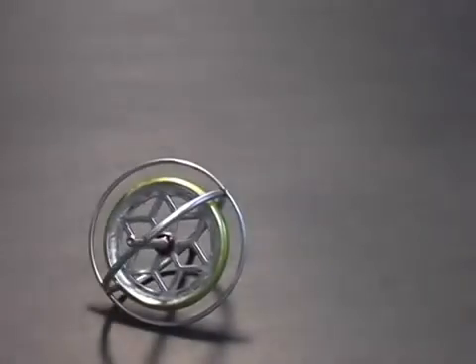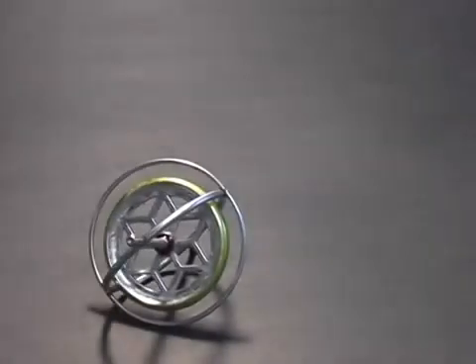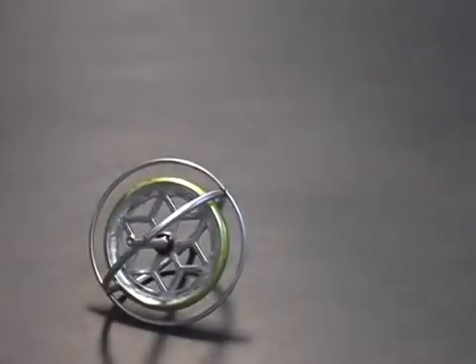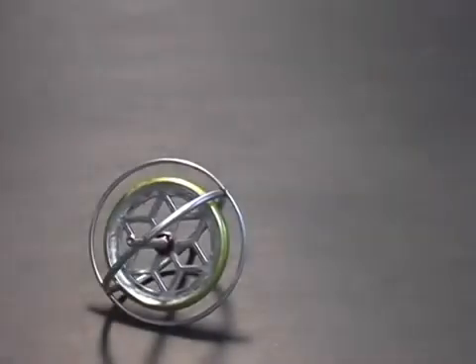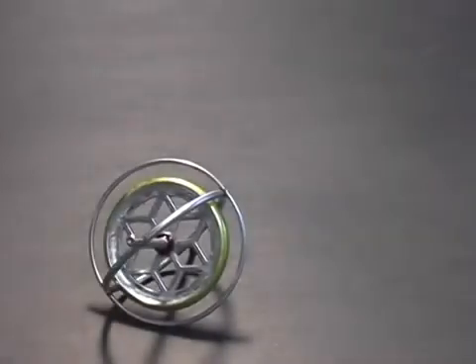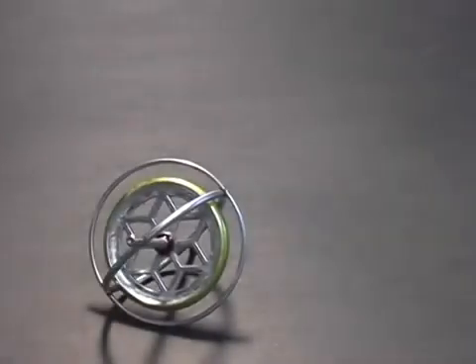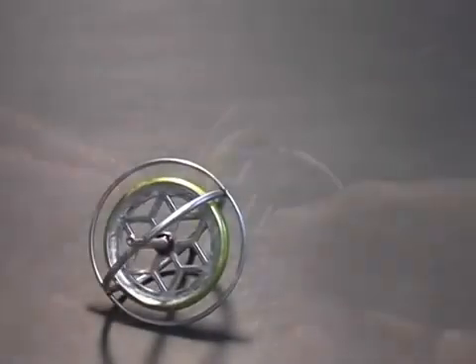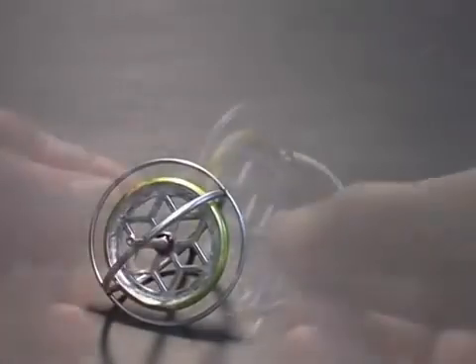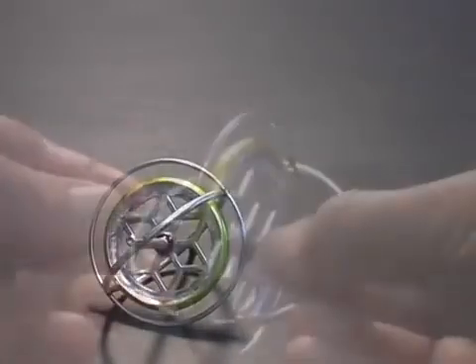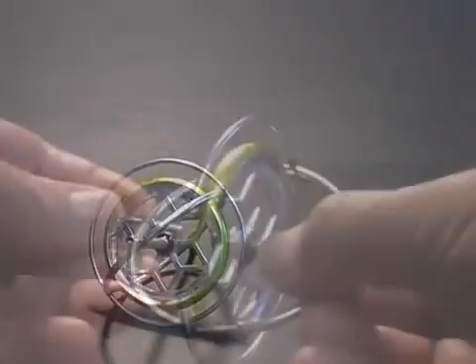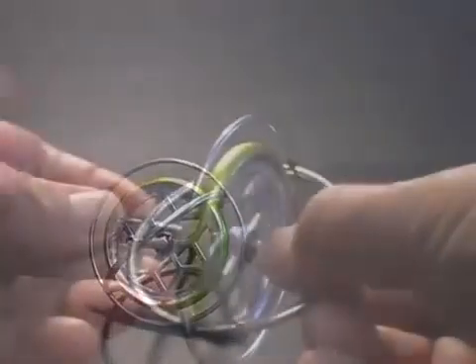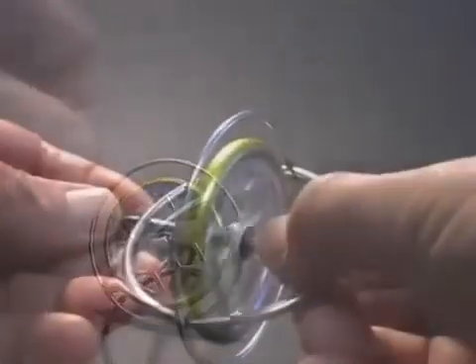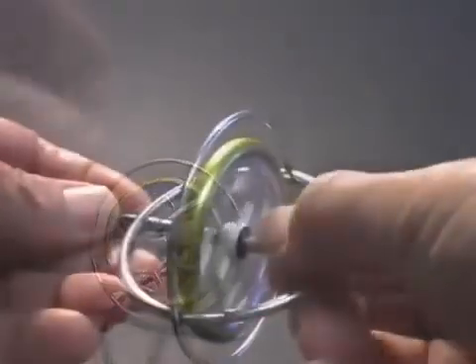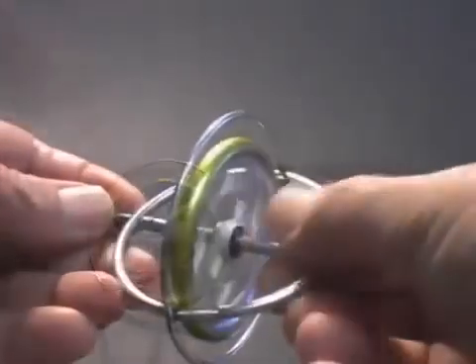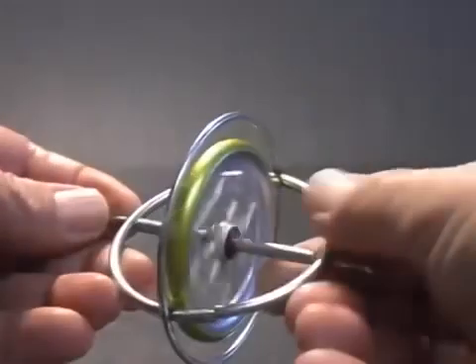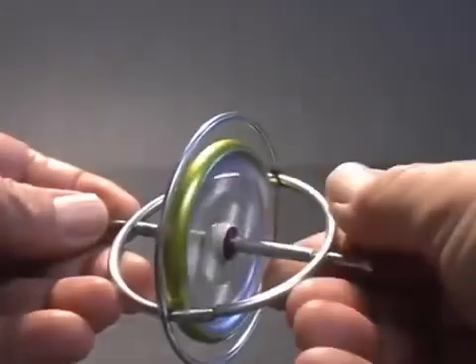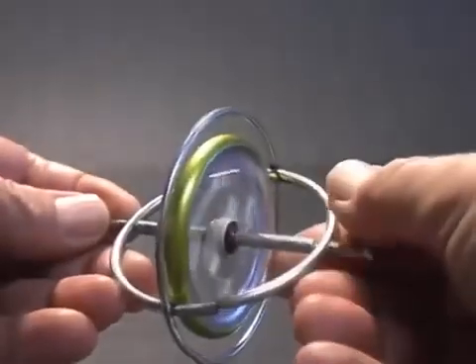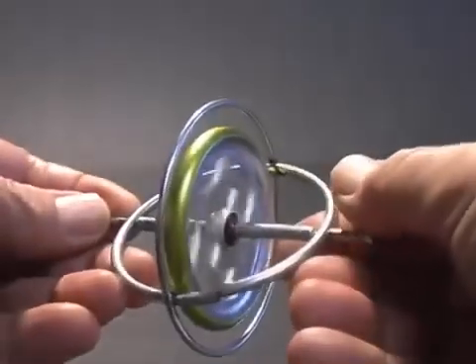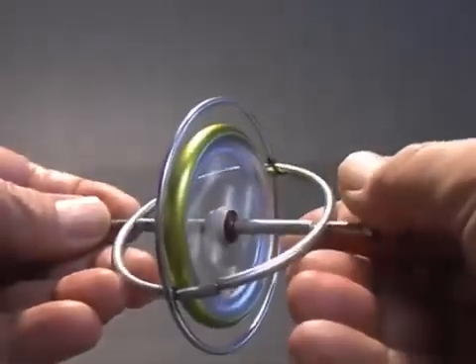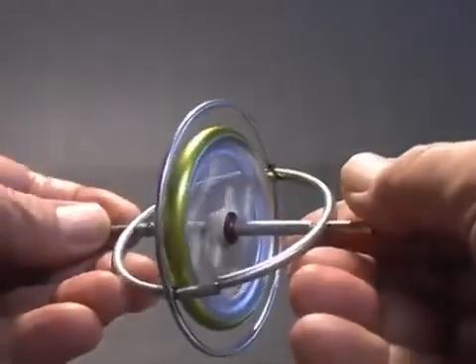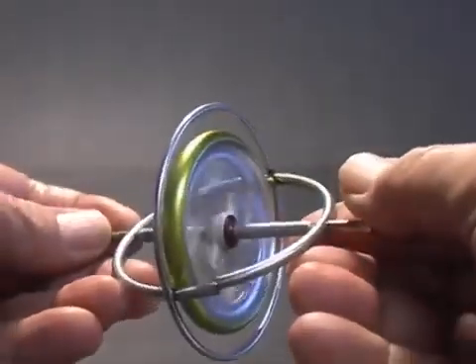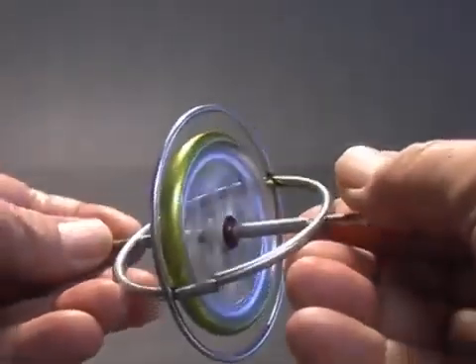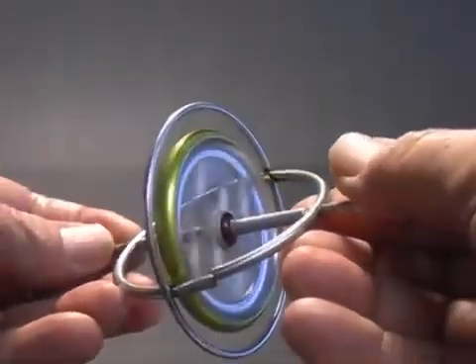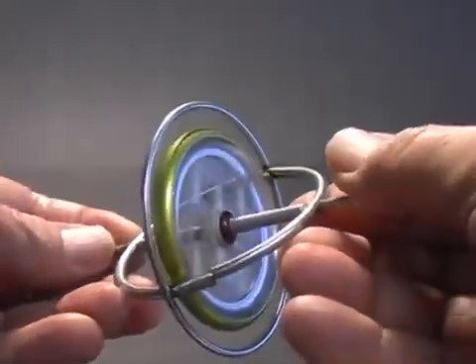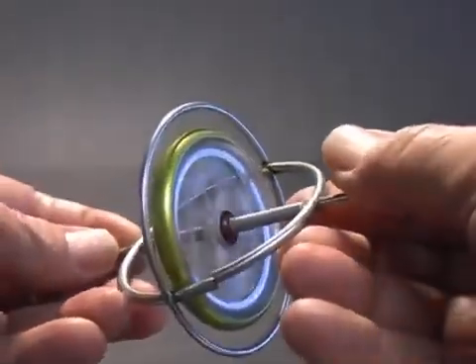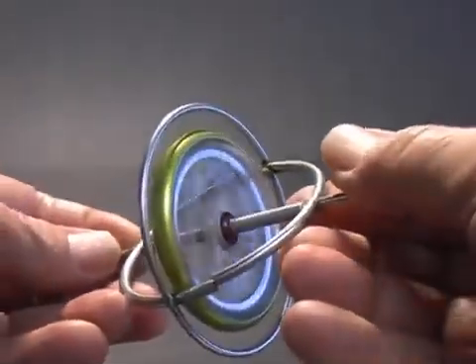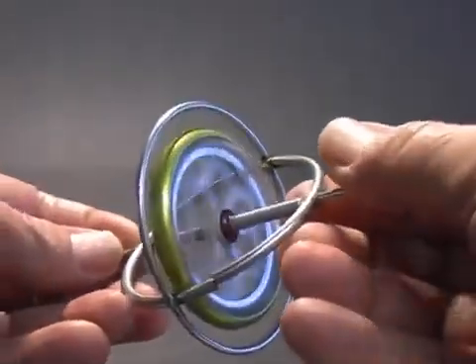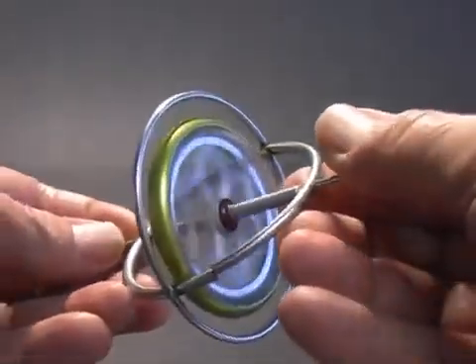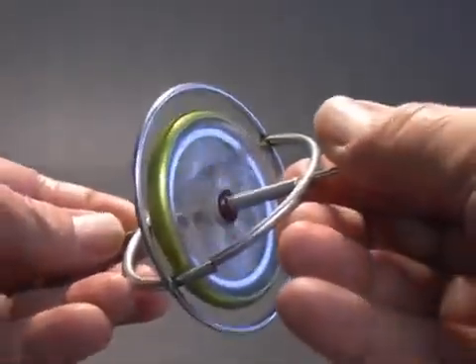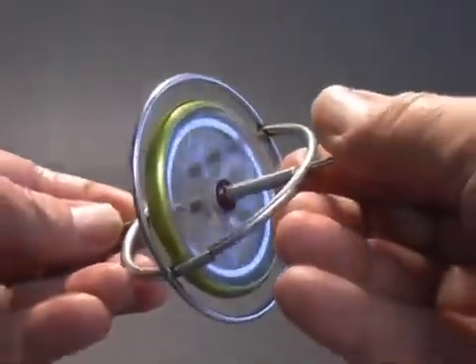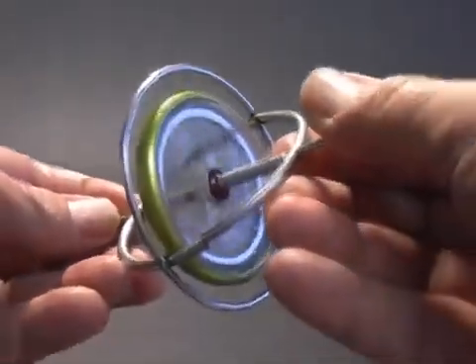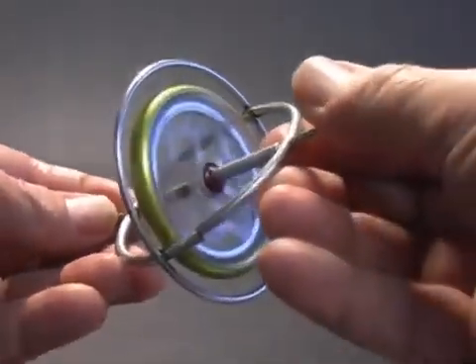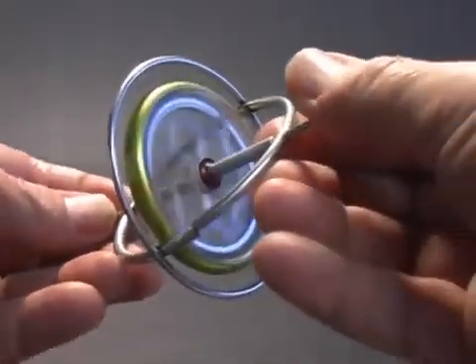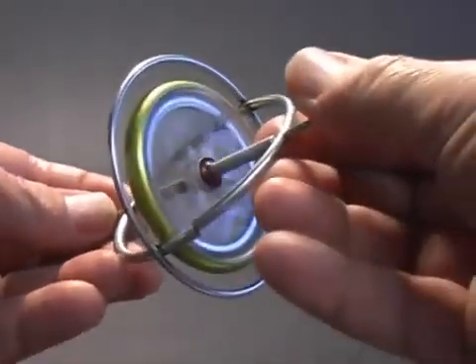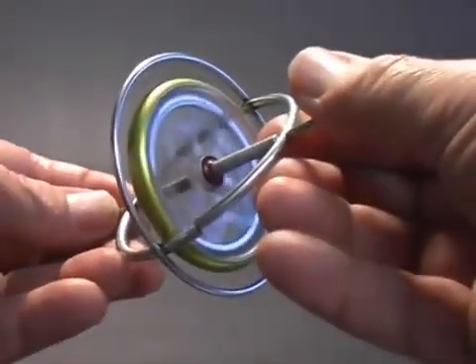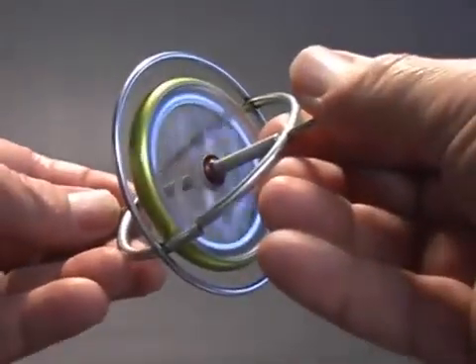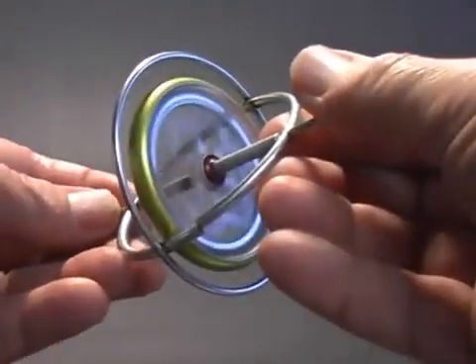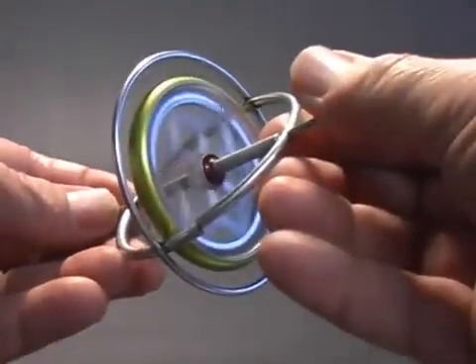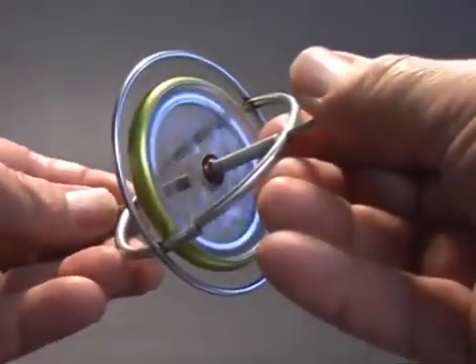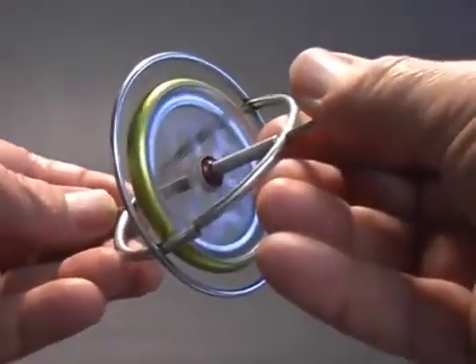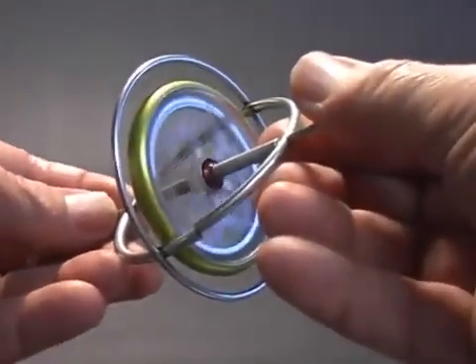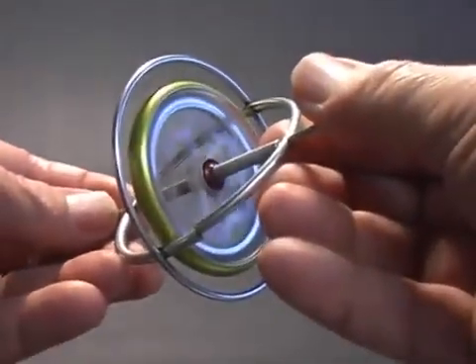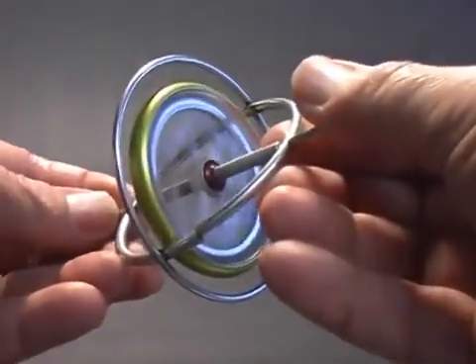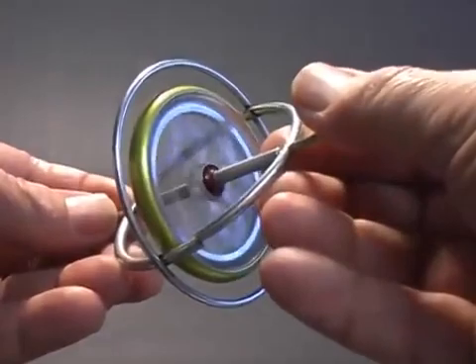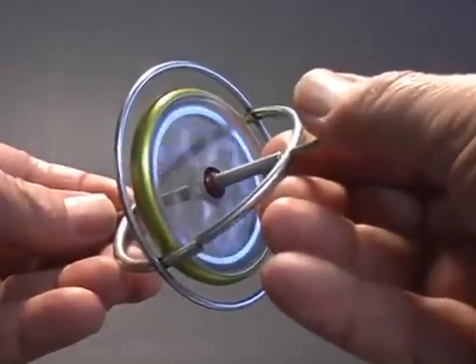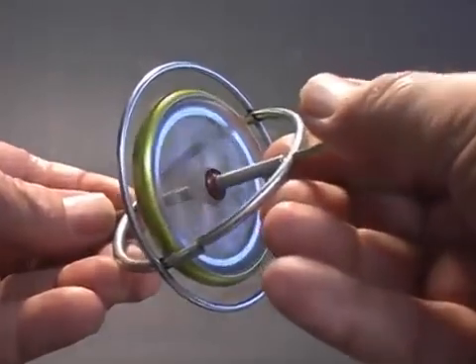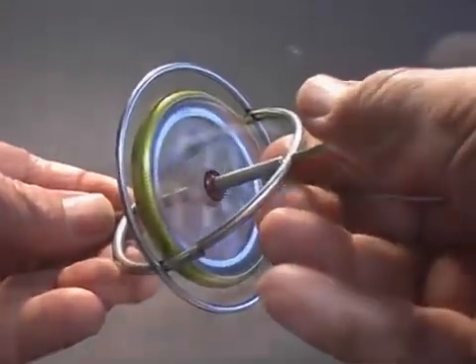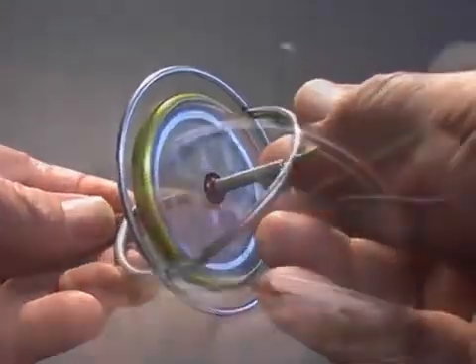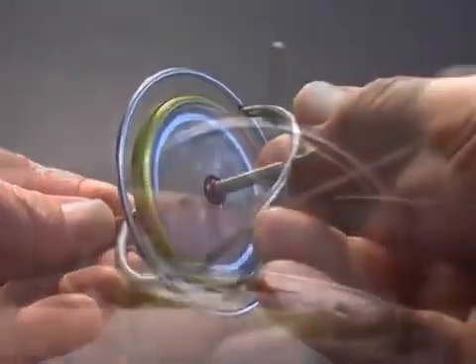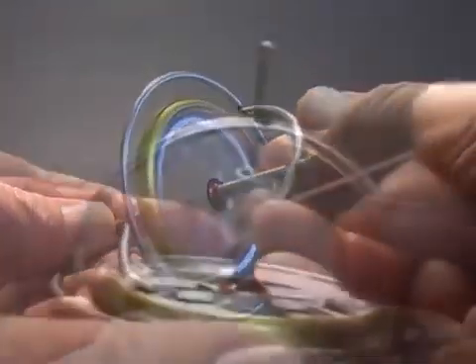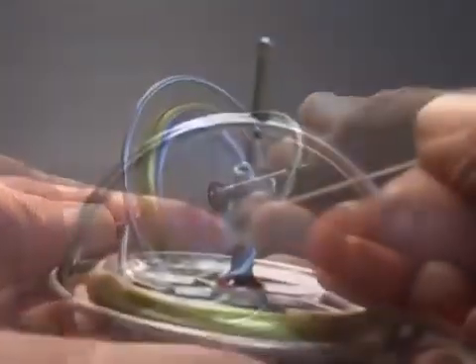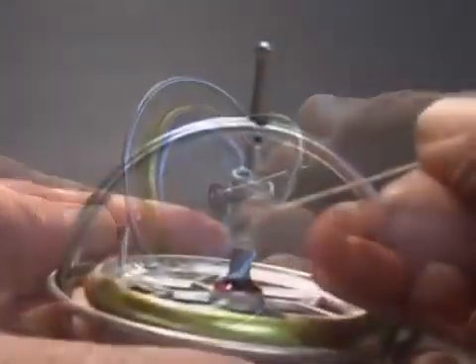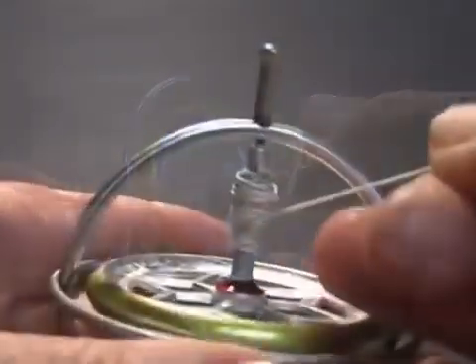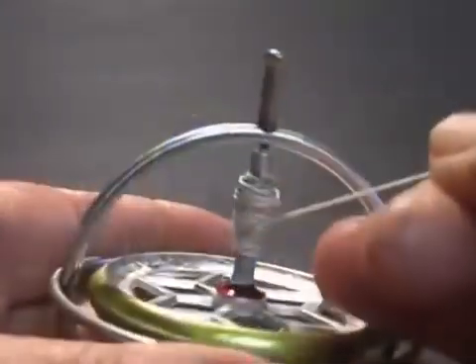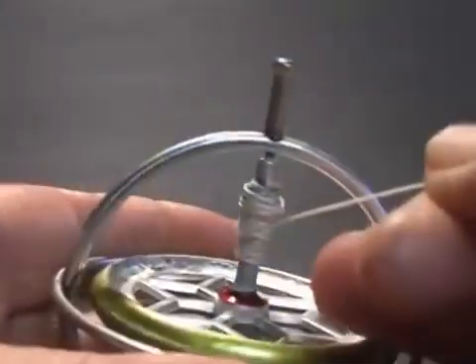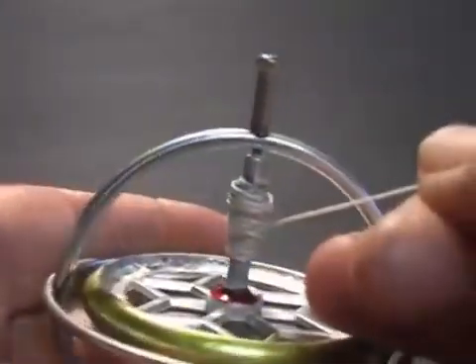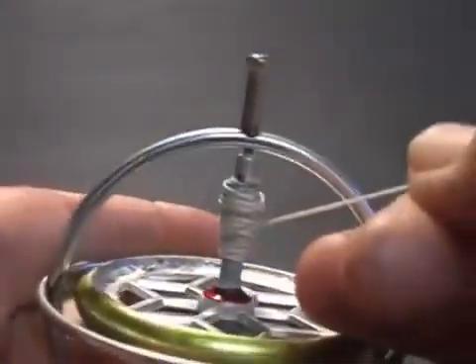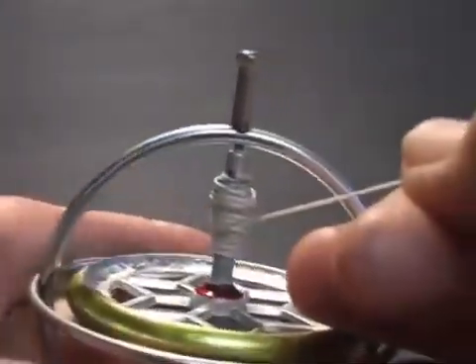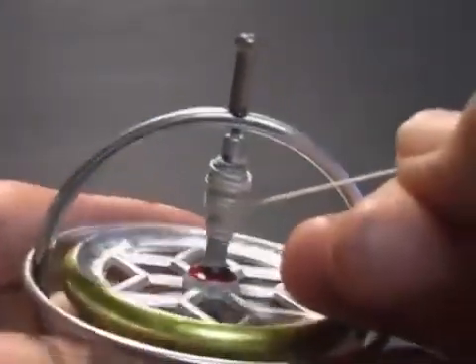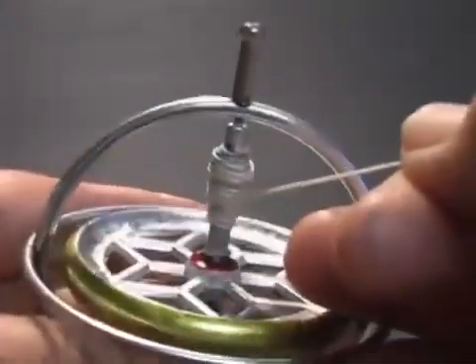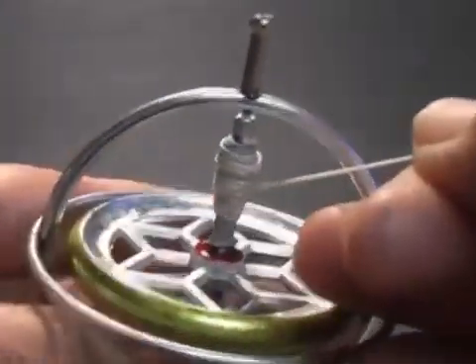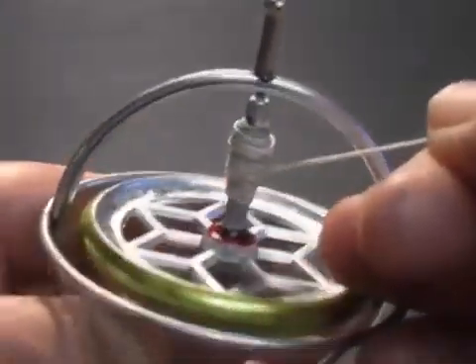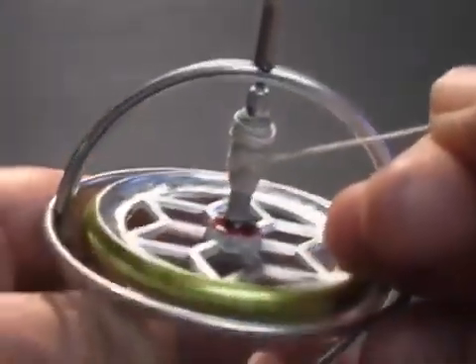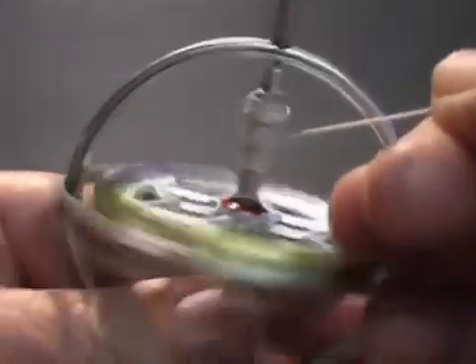But spin the wheel and all that changes. A string provides a simple method to spin the wheel.